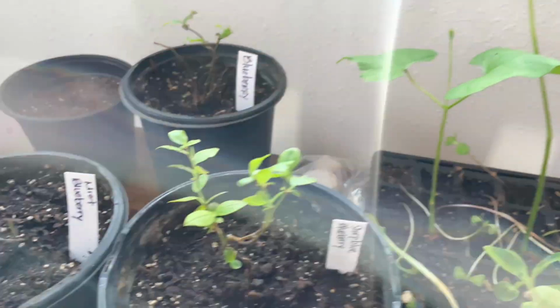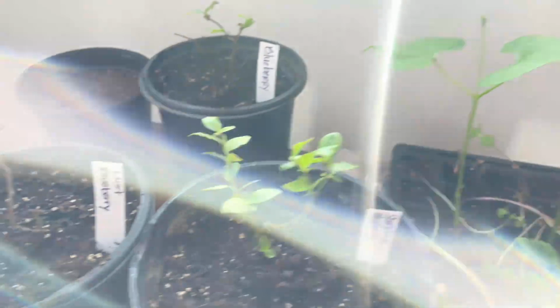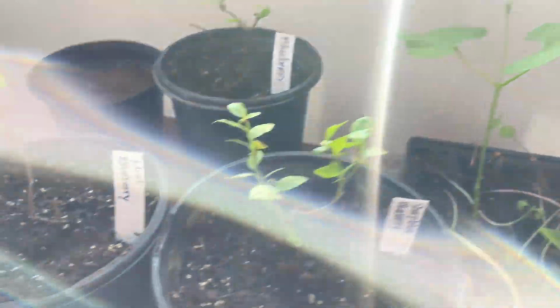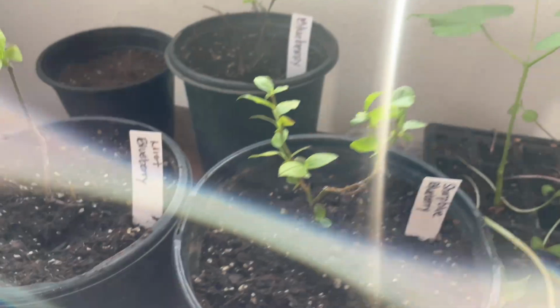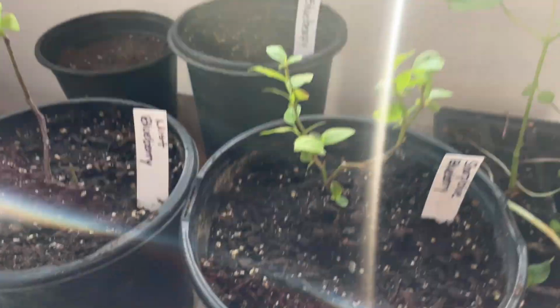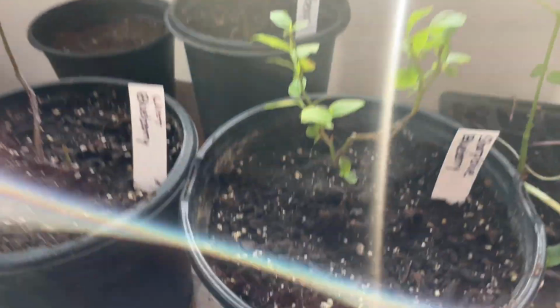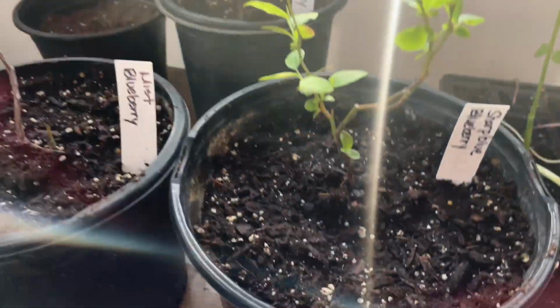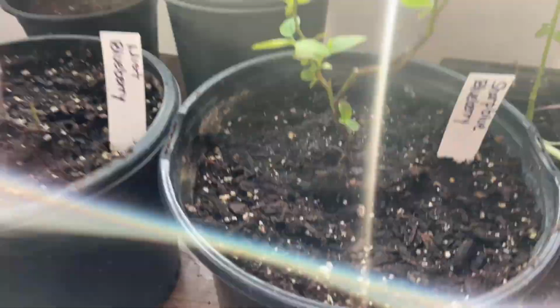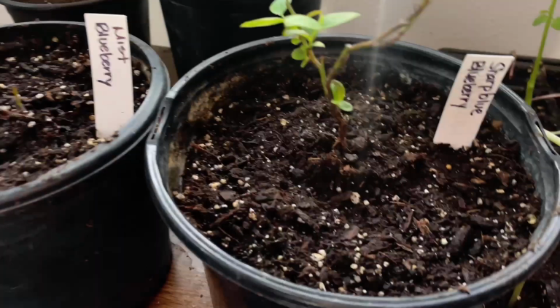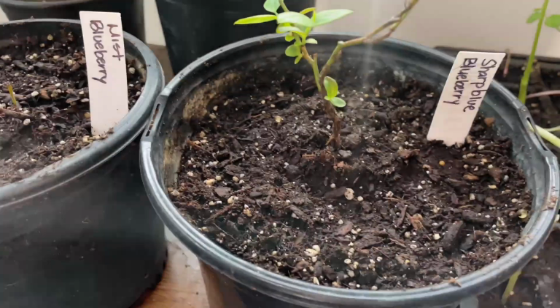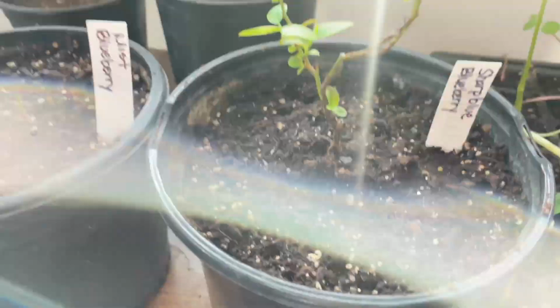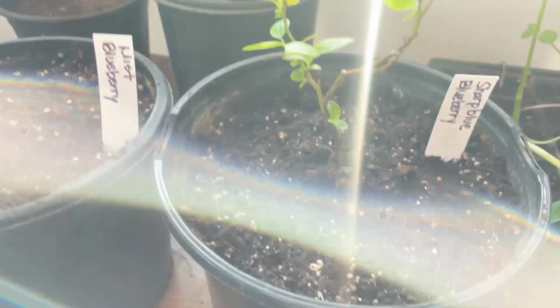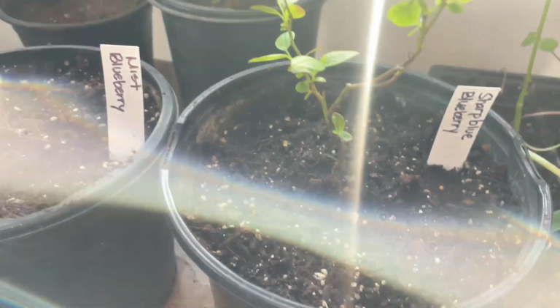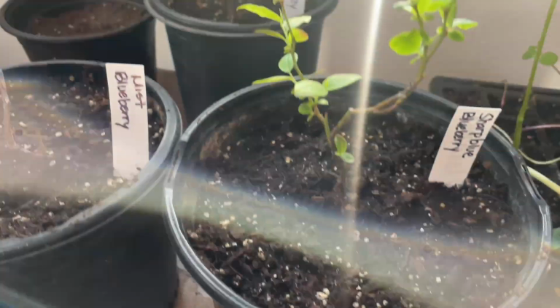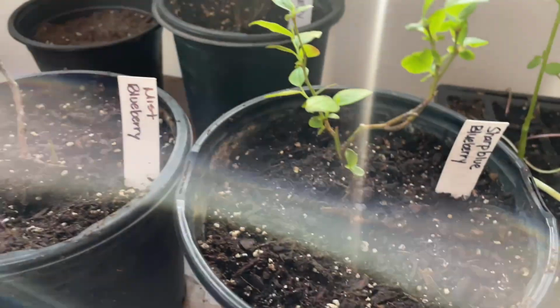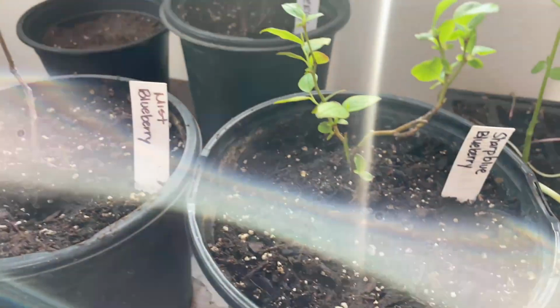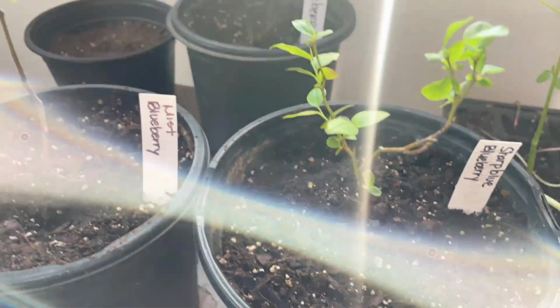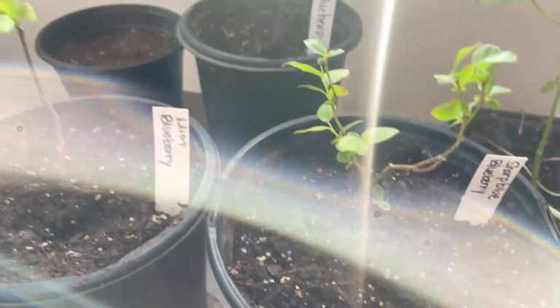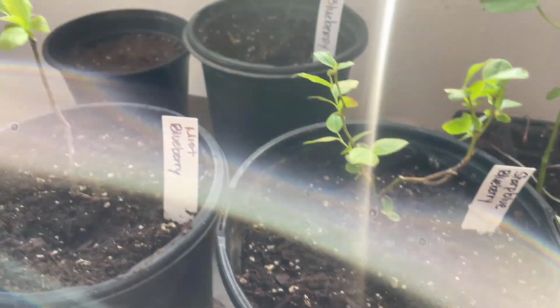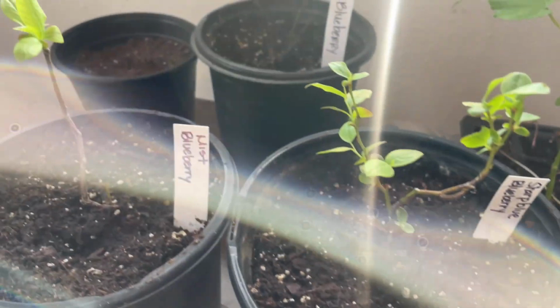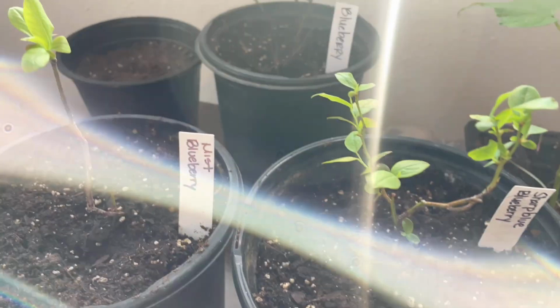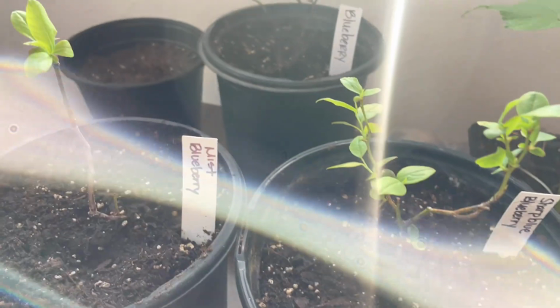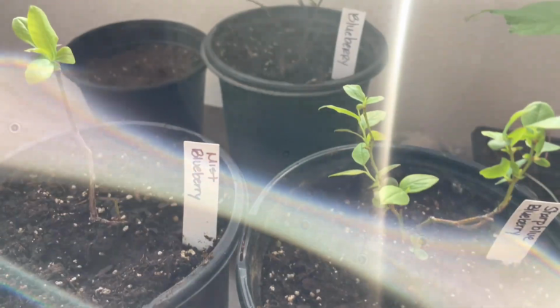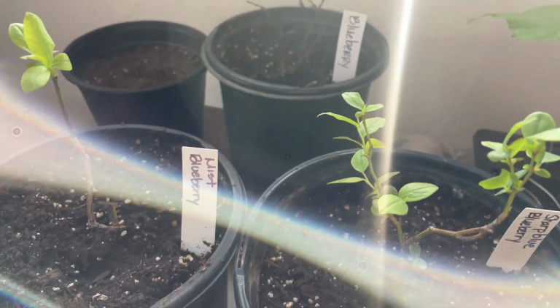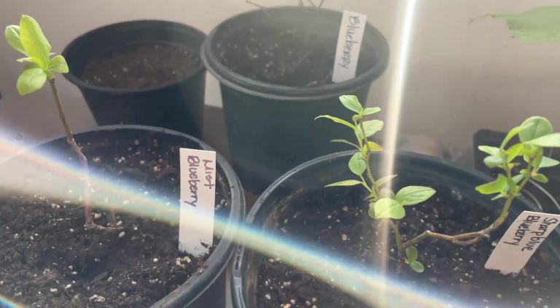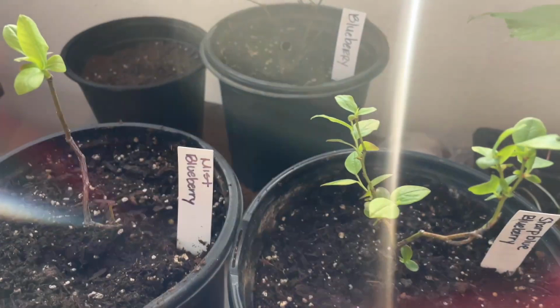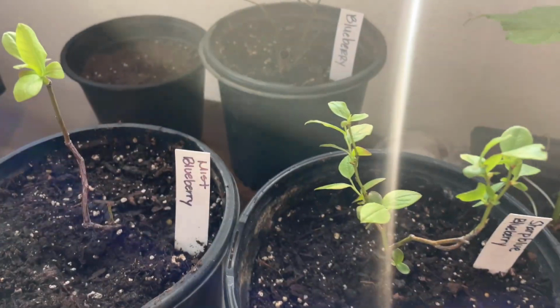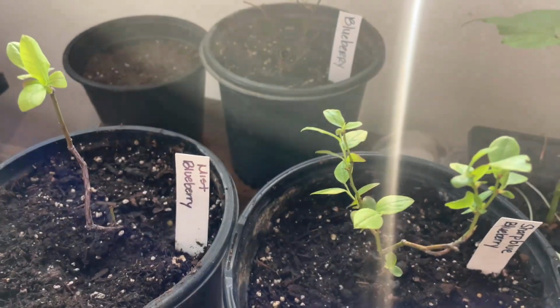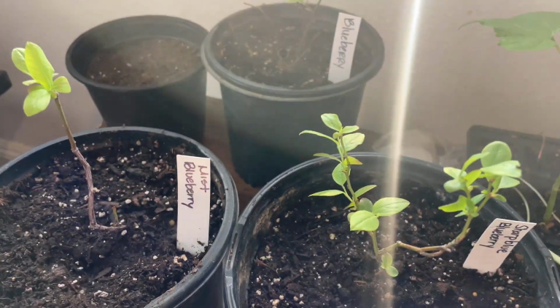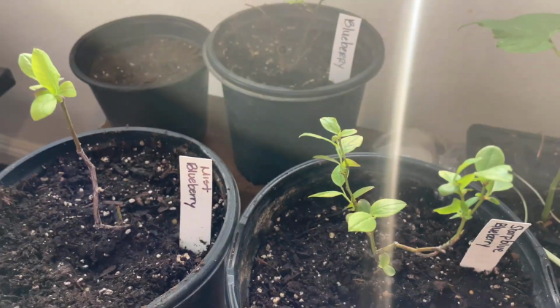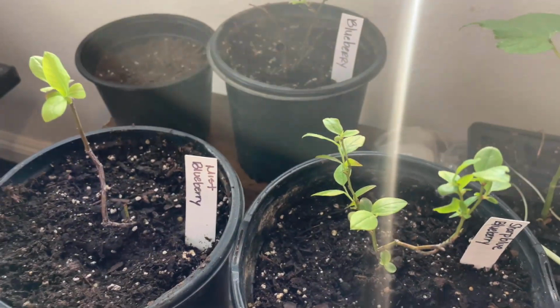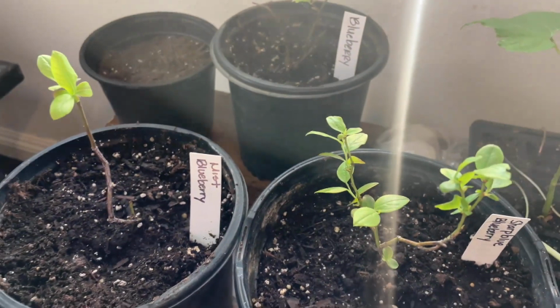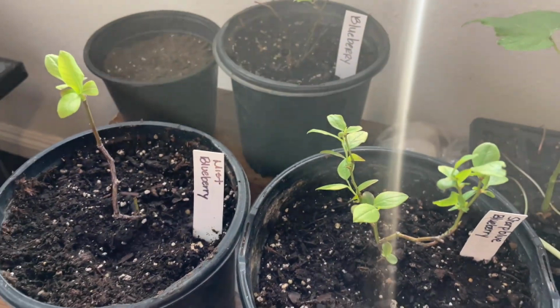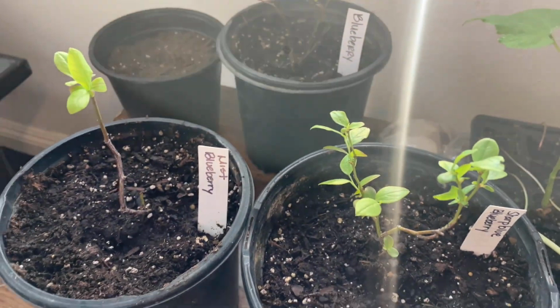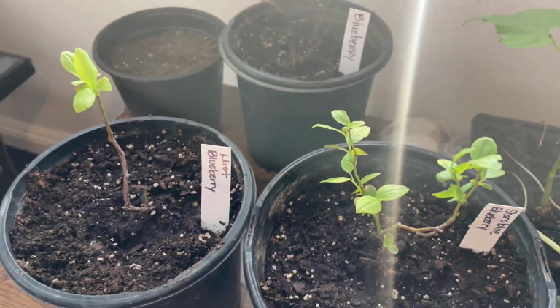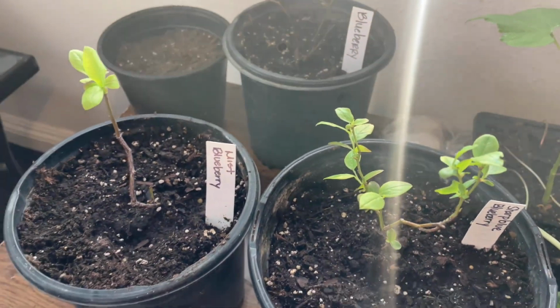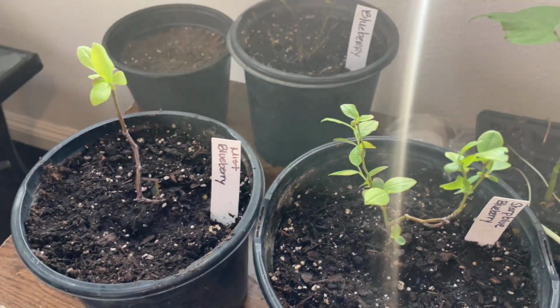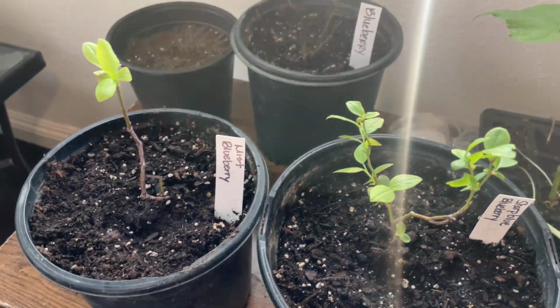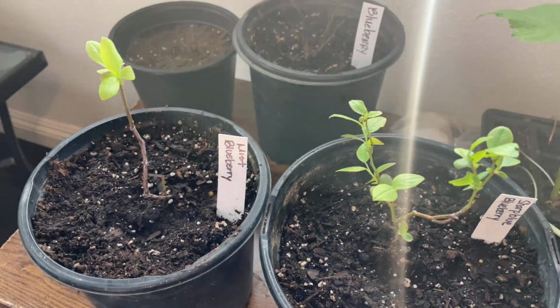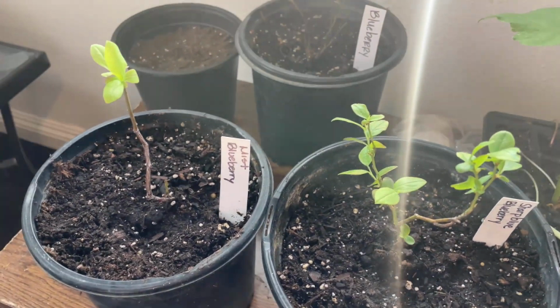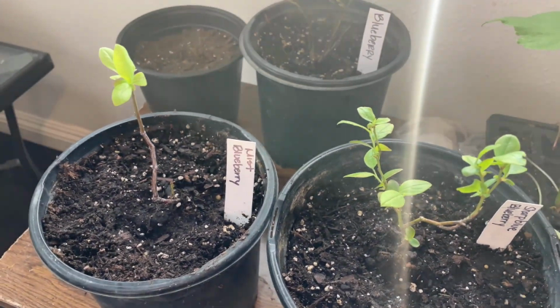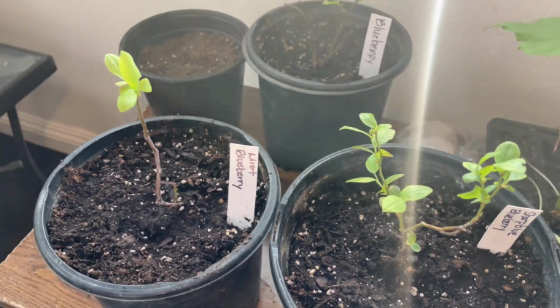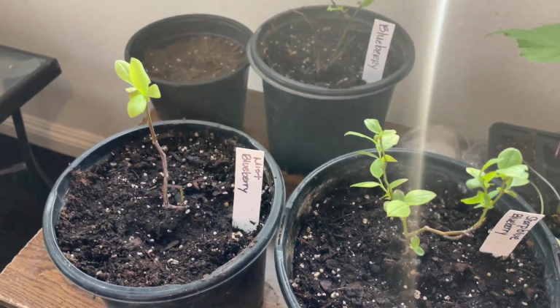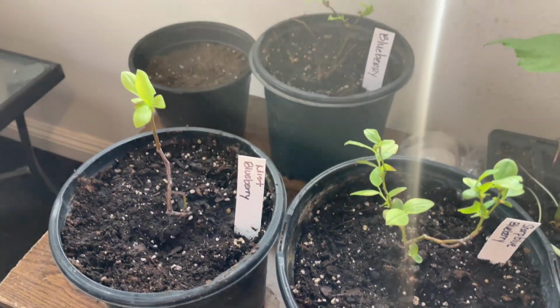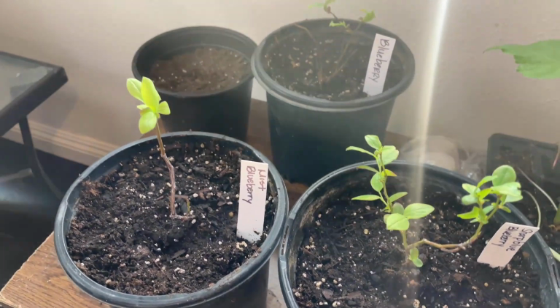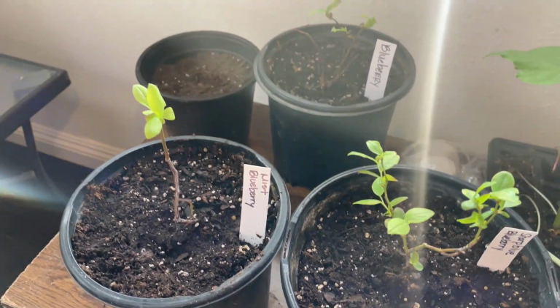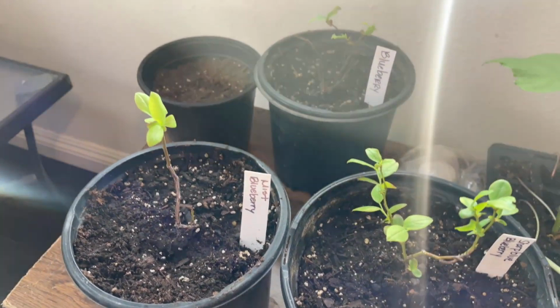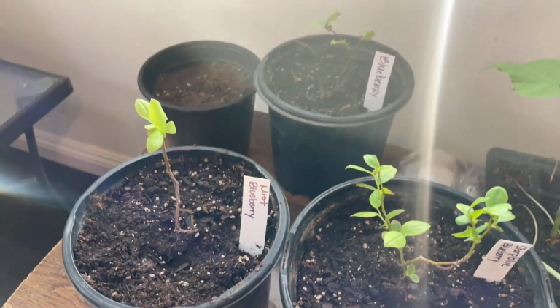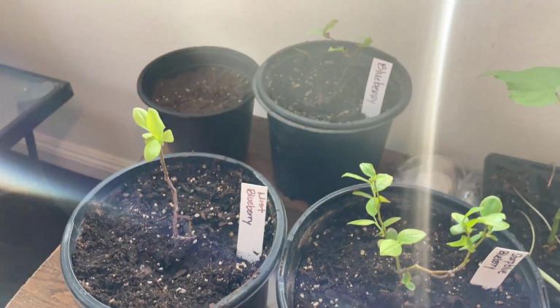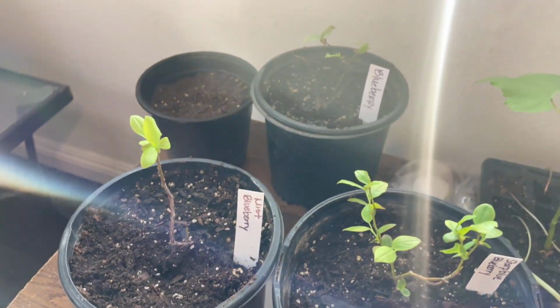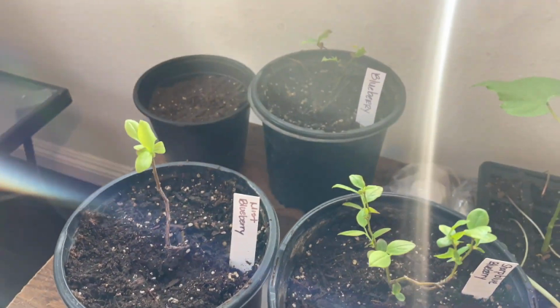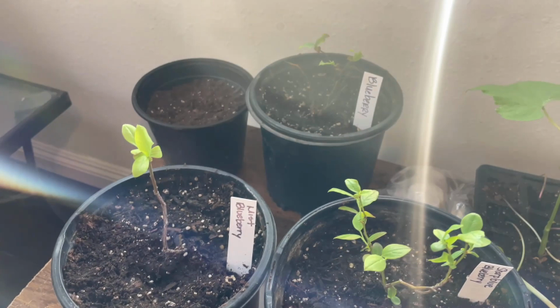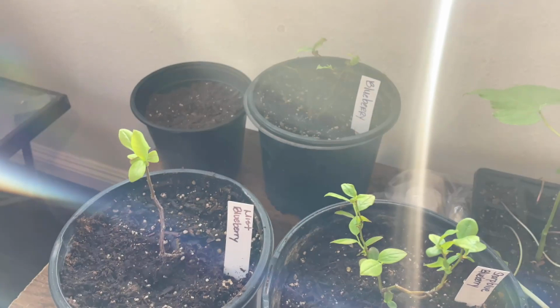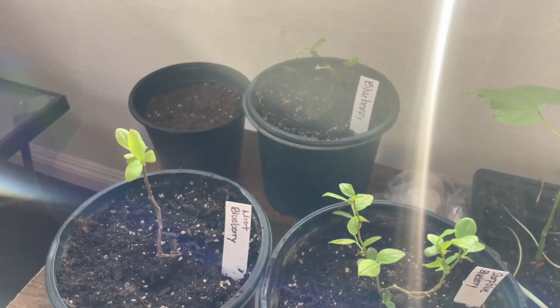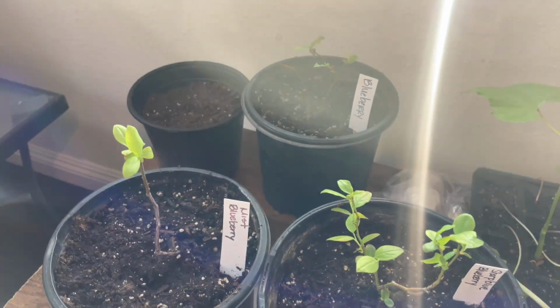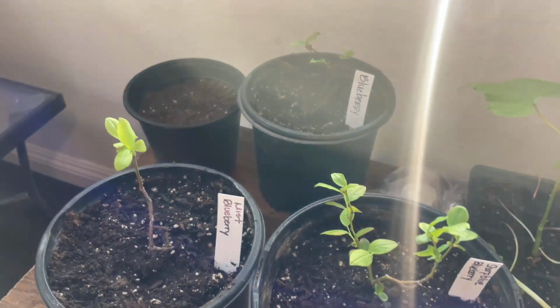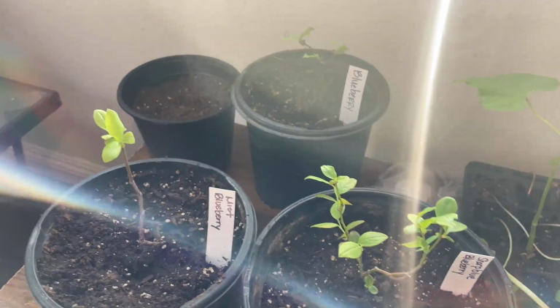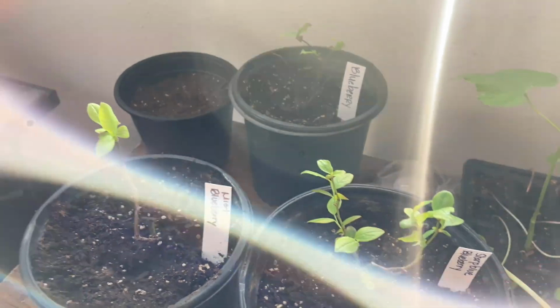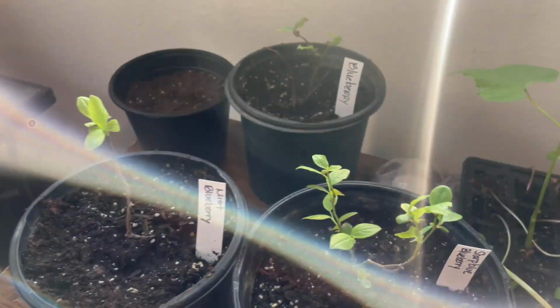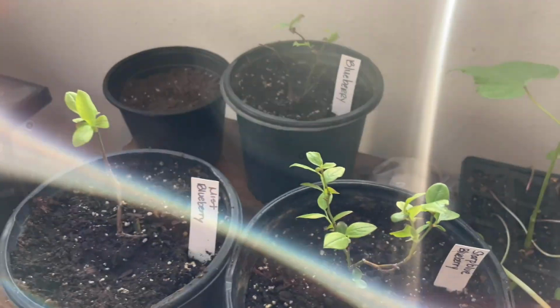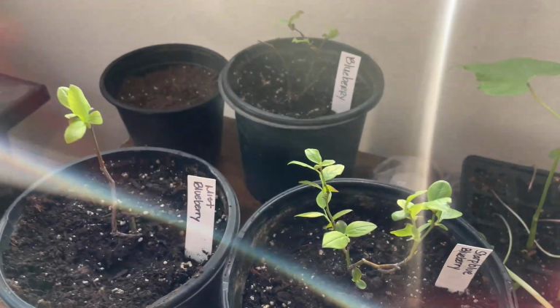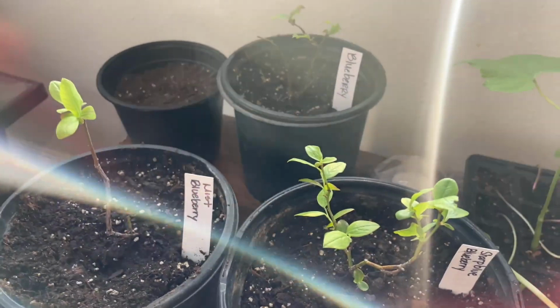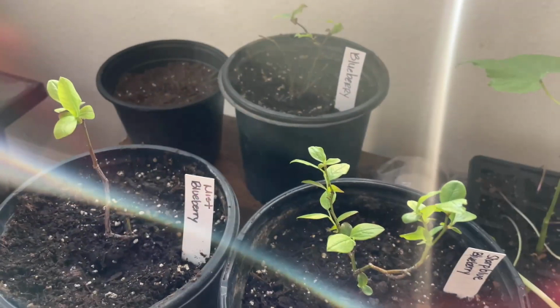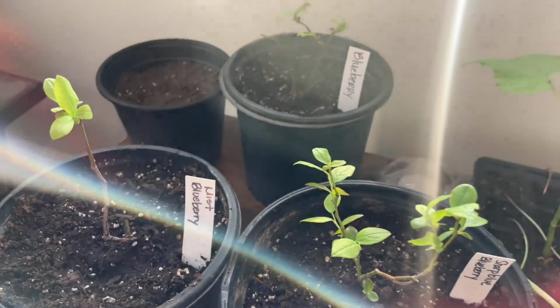Down here I have three more blueberry plants — much smaller than the one I have outside — from a seller called Bon Bons Blueberries.